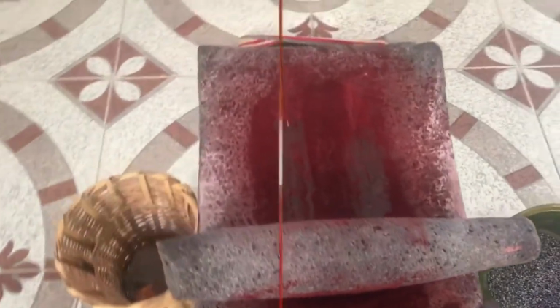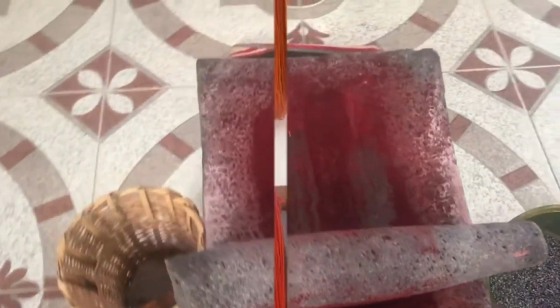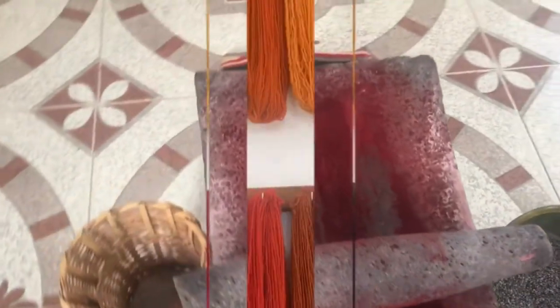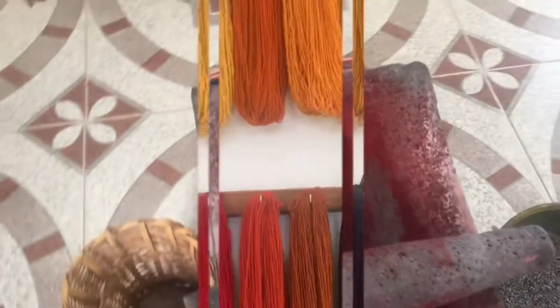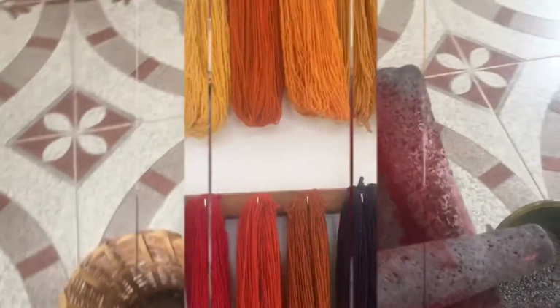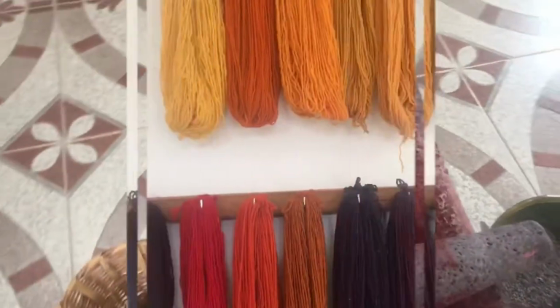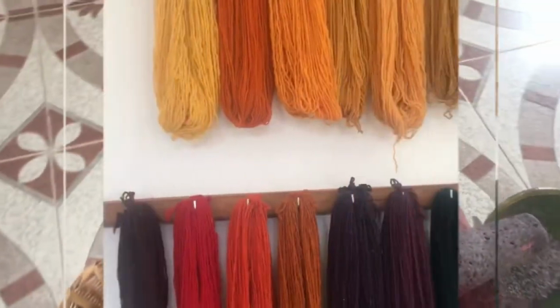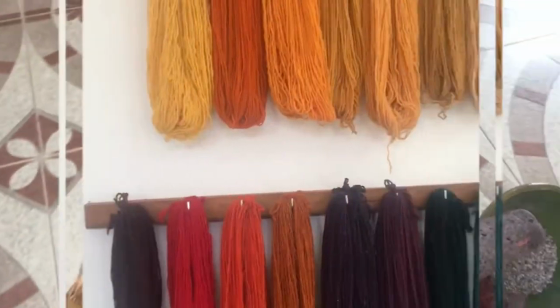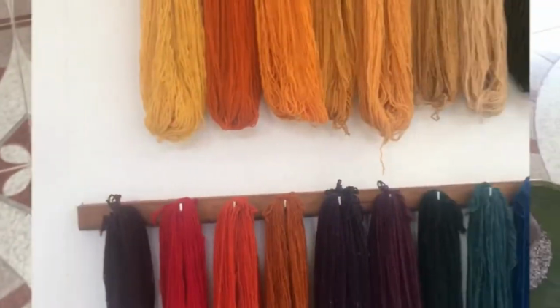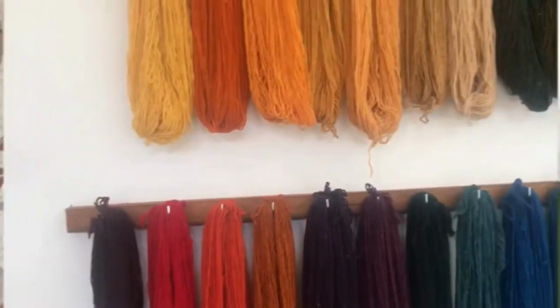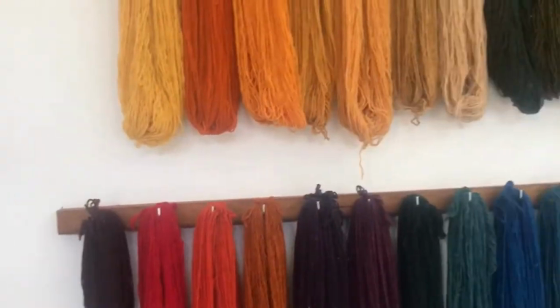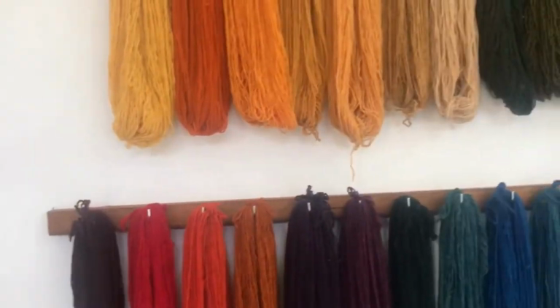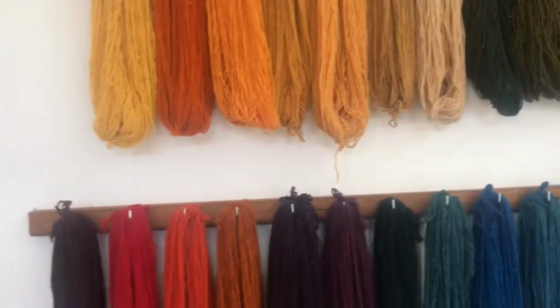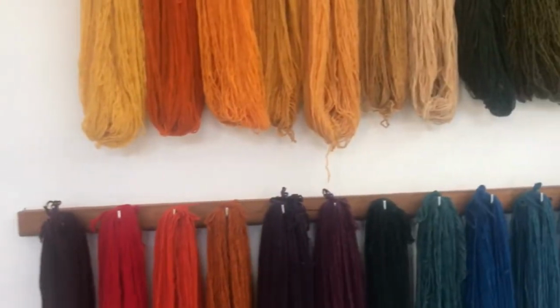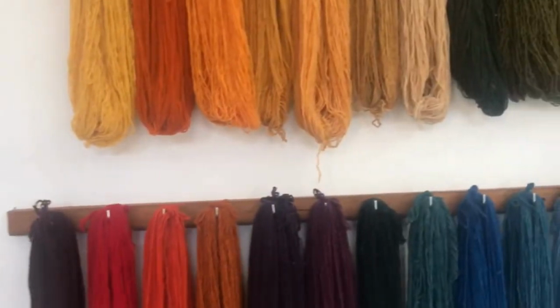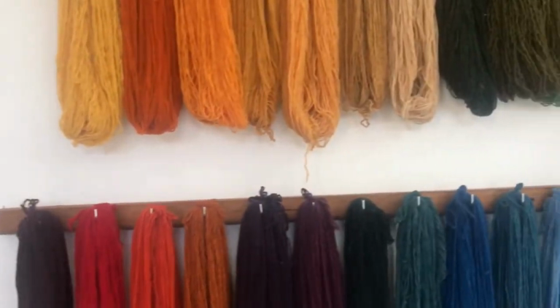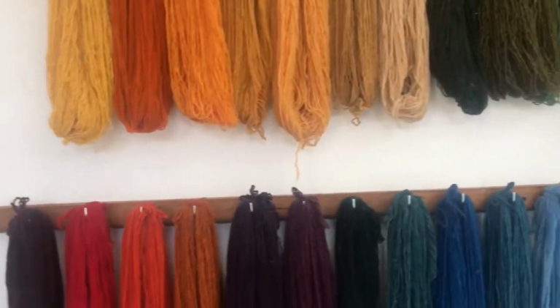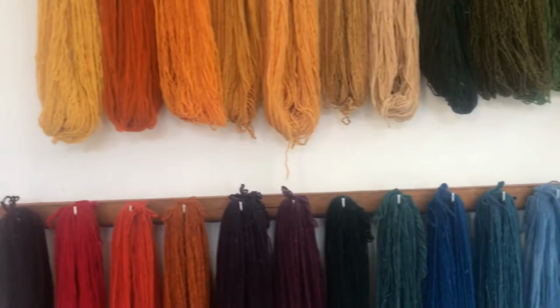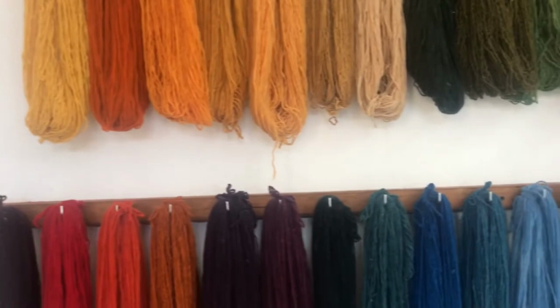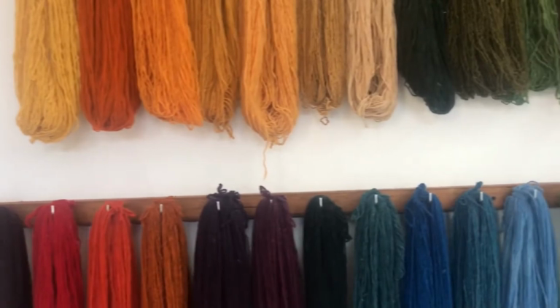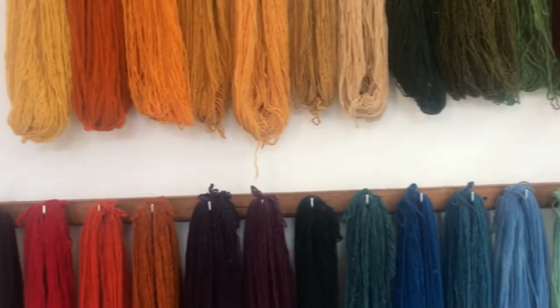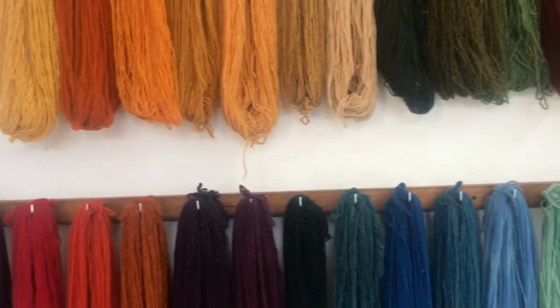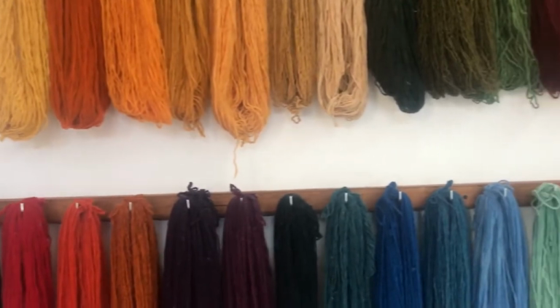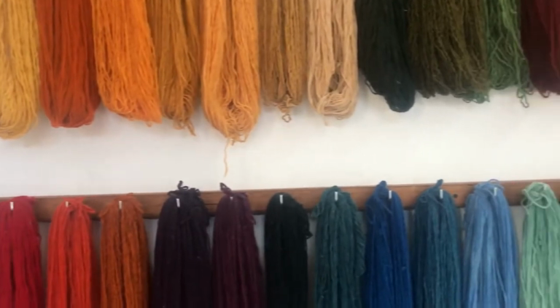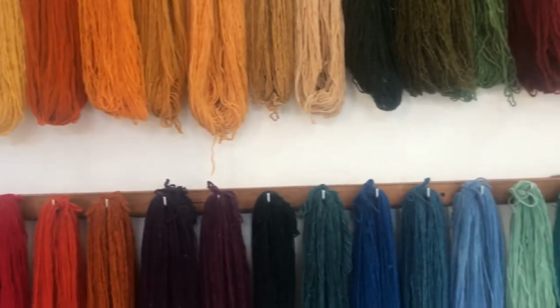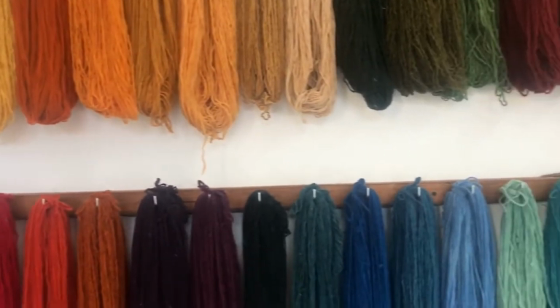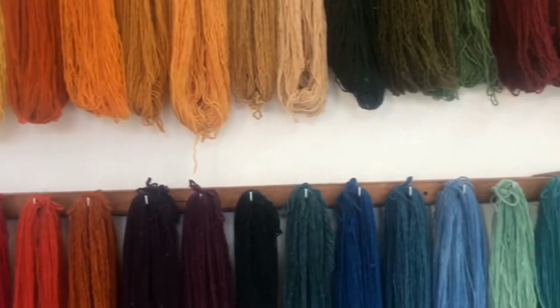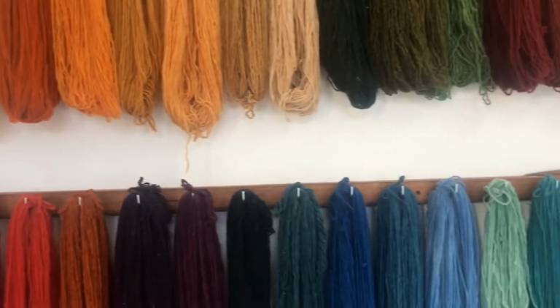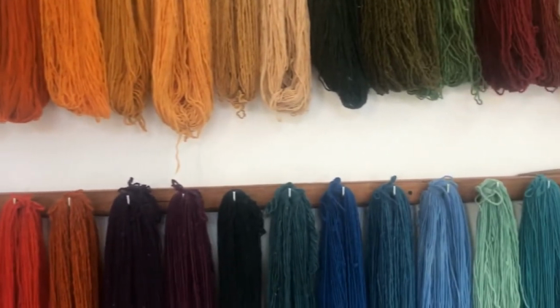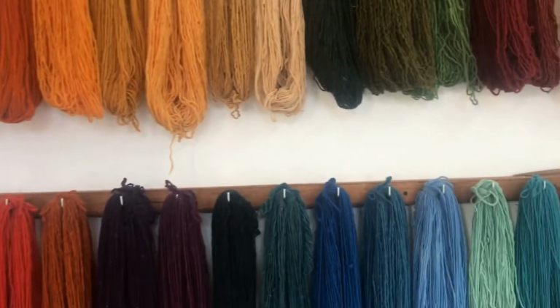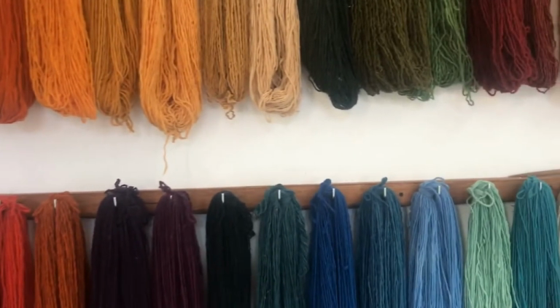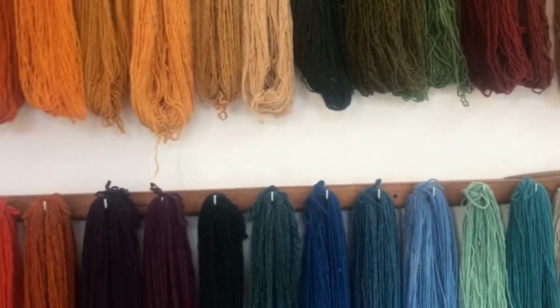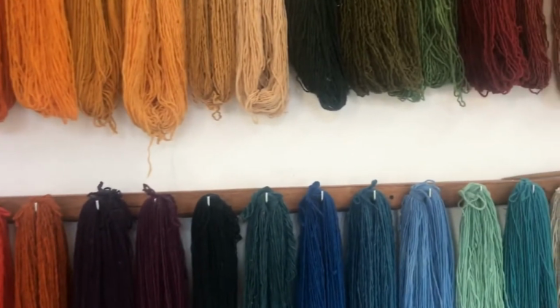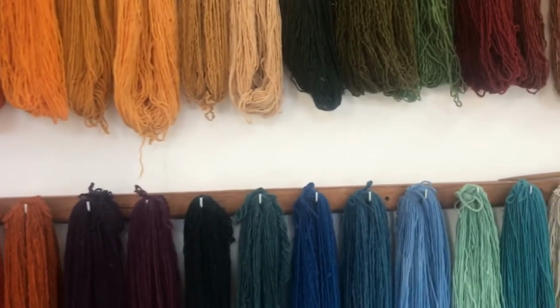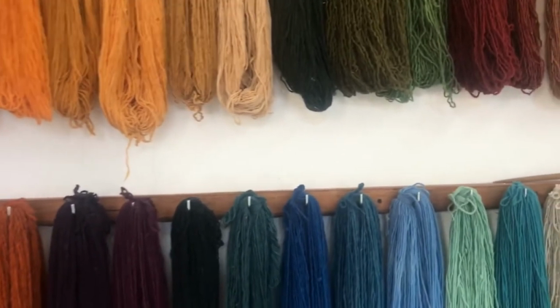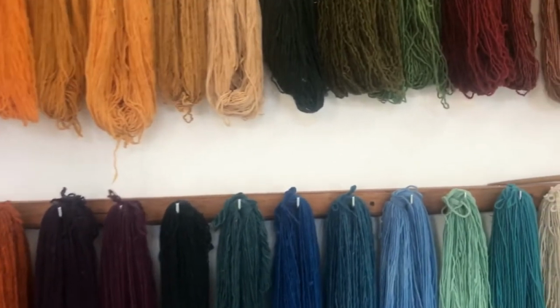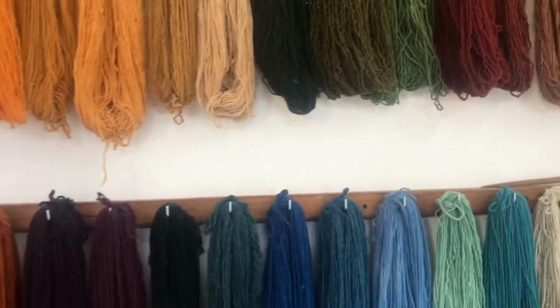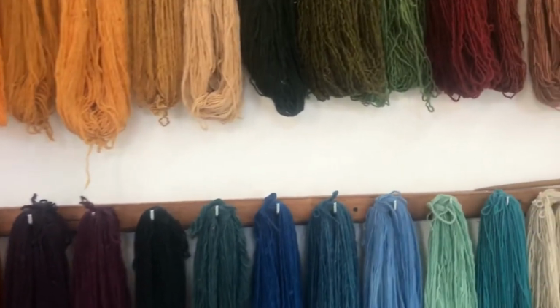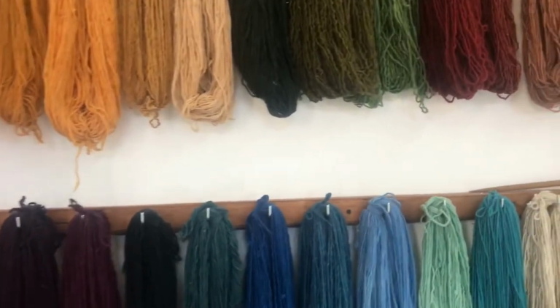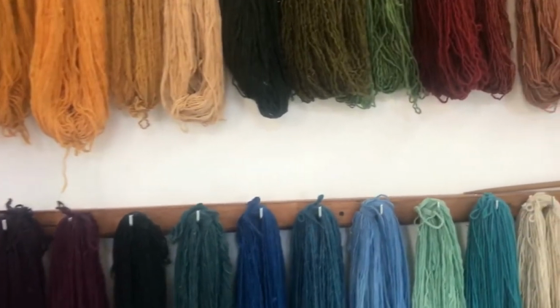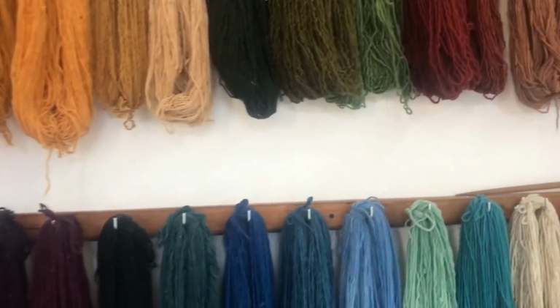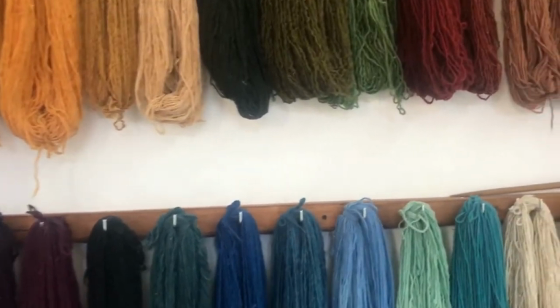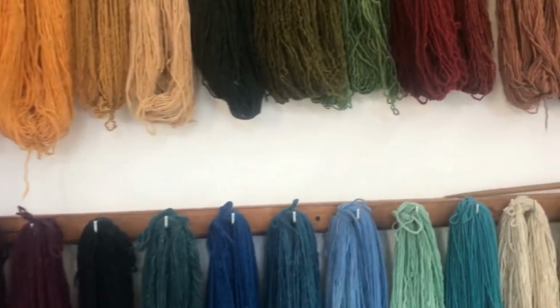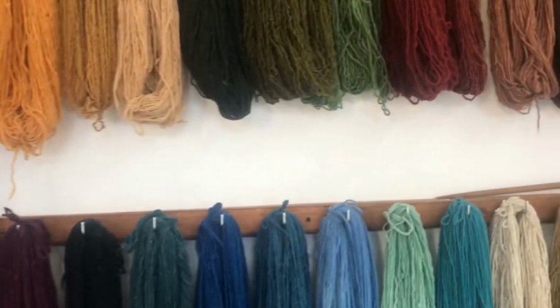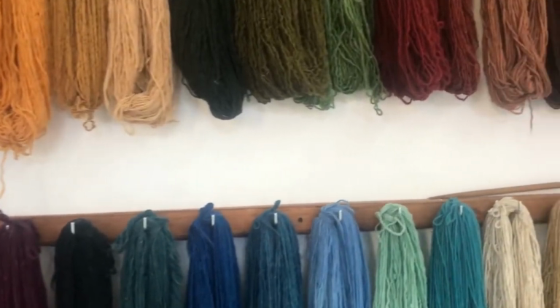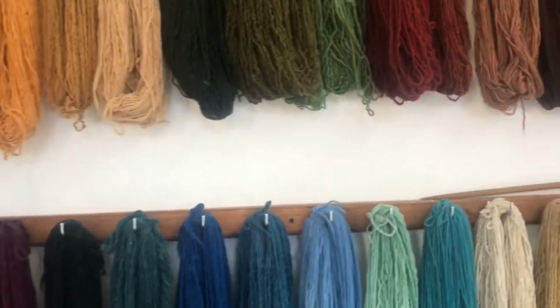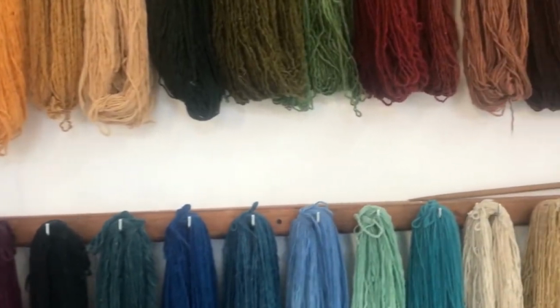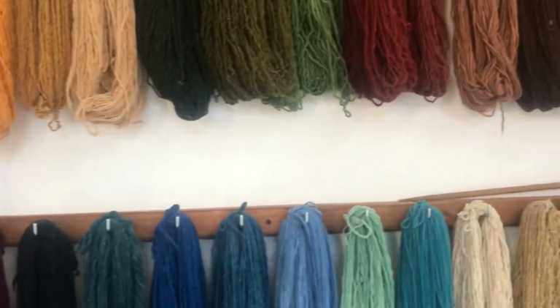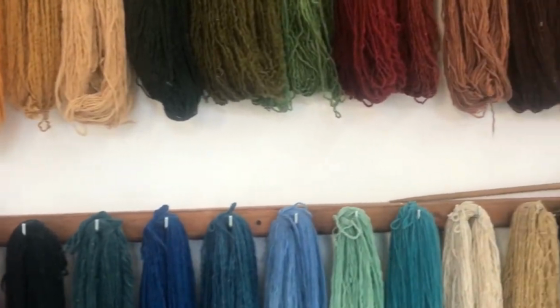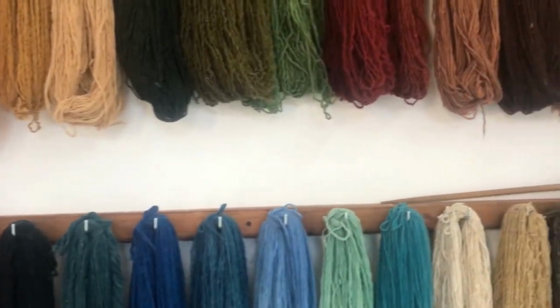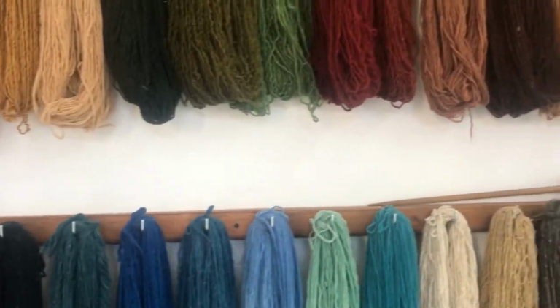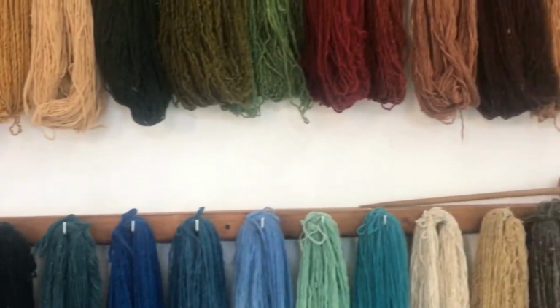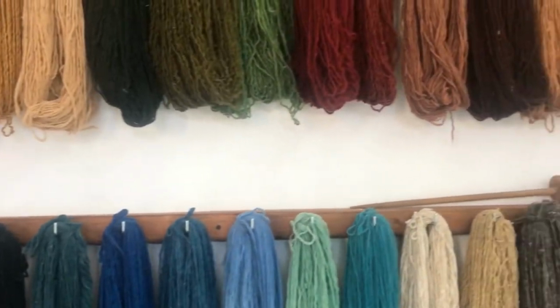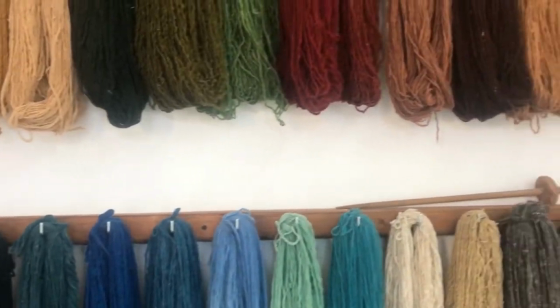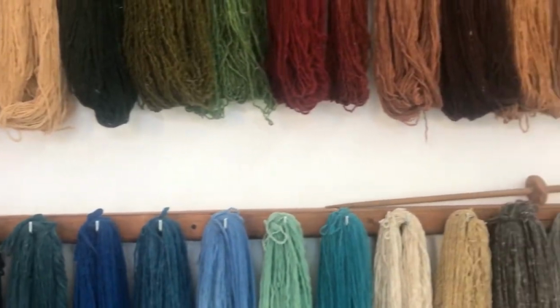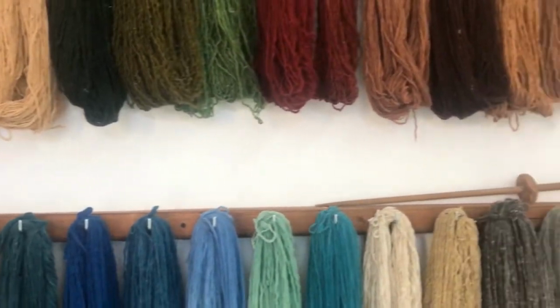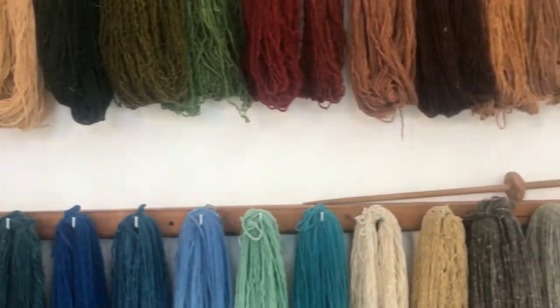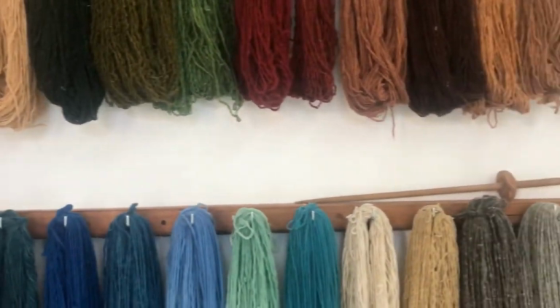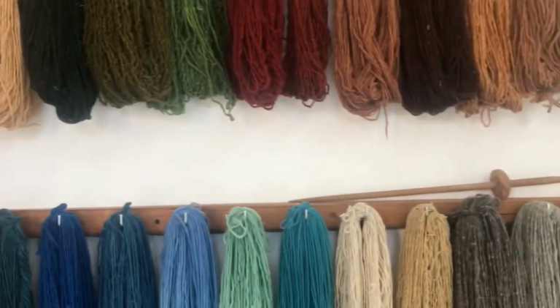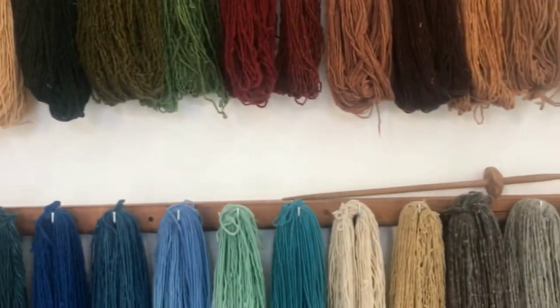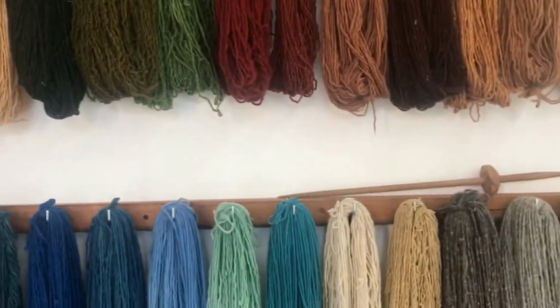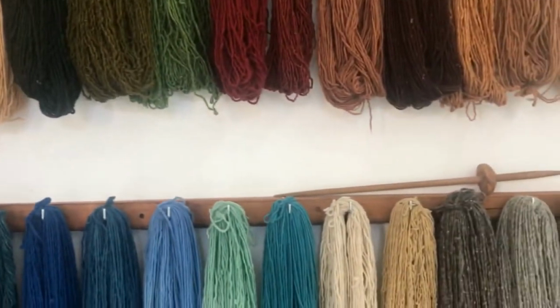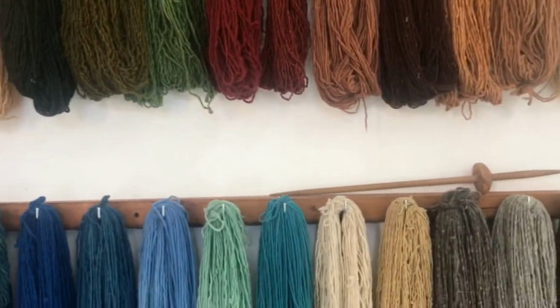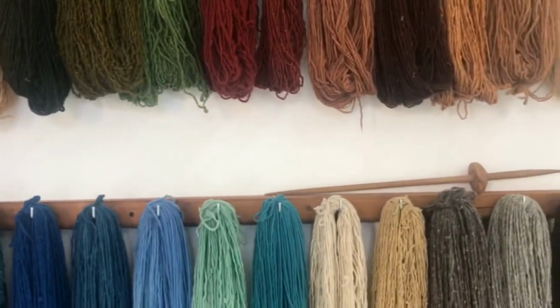With these natural dyes they are able to make a whole rainbow of colors — bright, vivid, and beautiful.